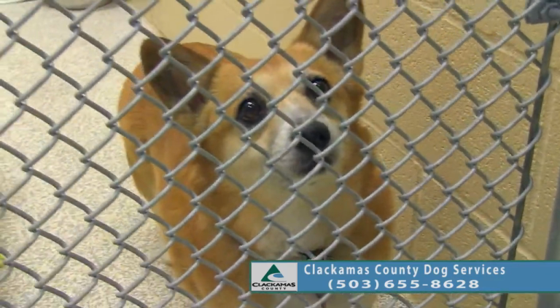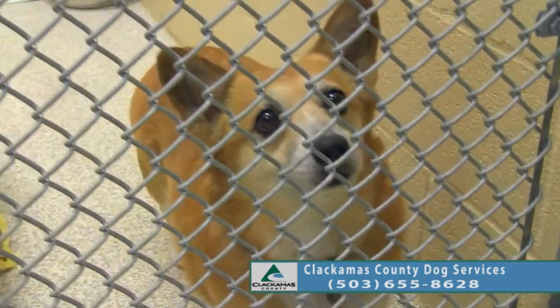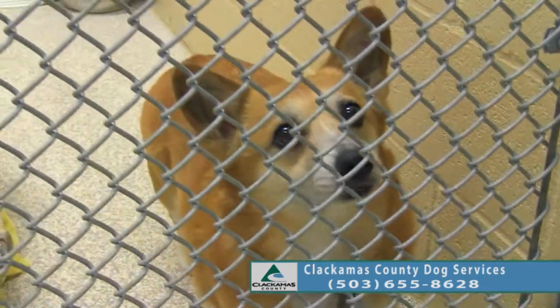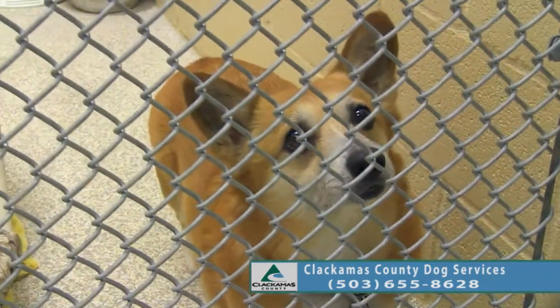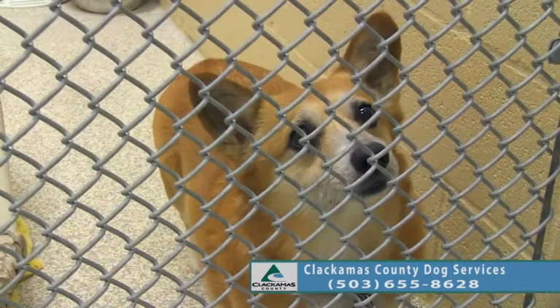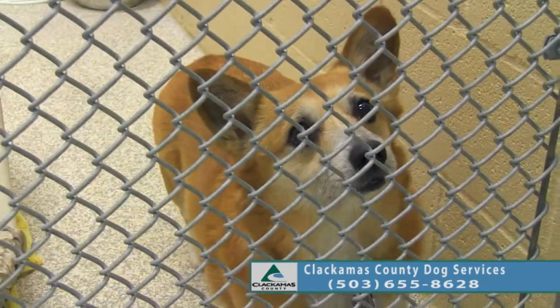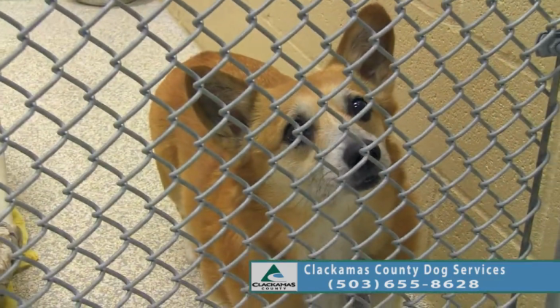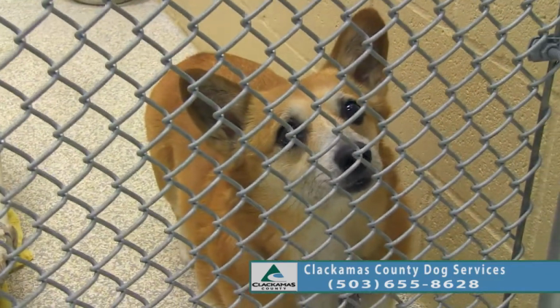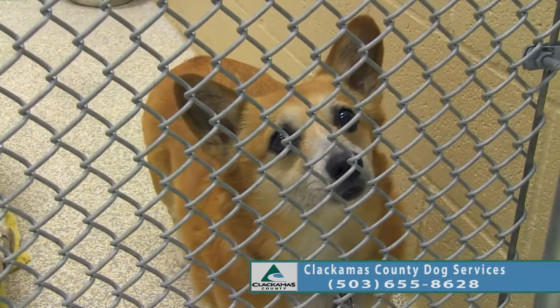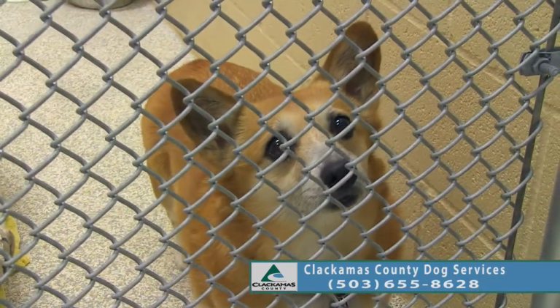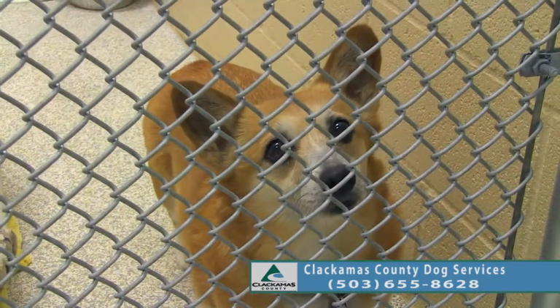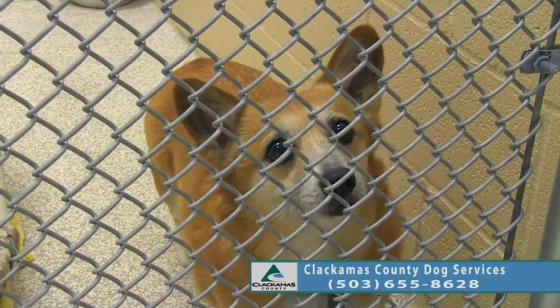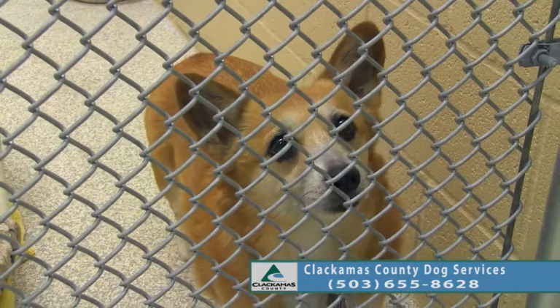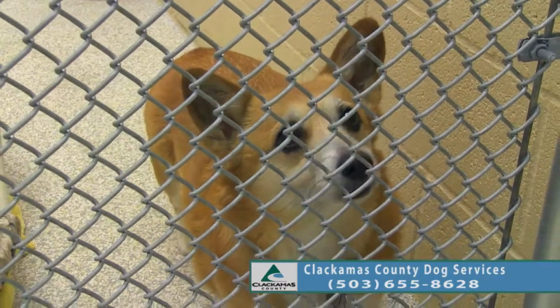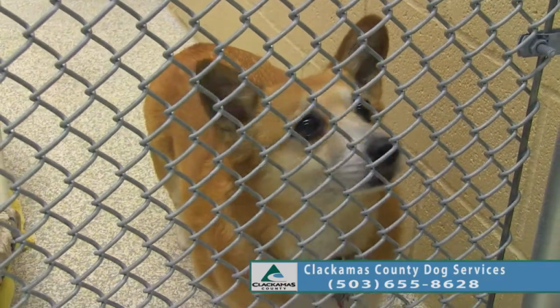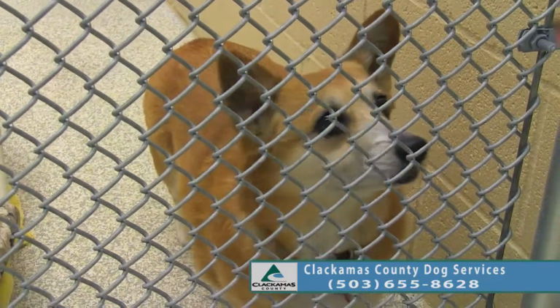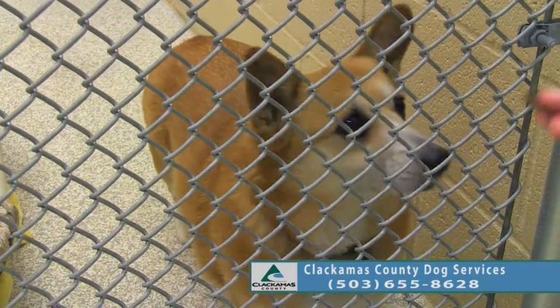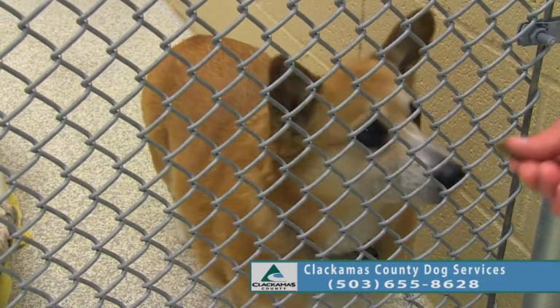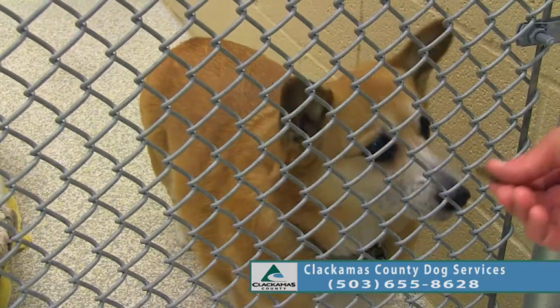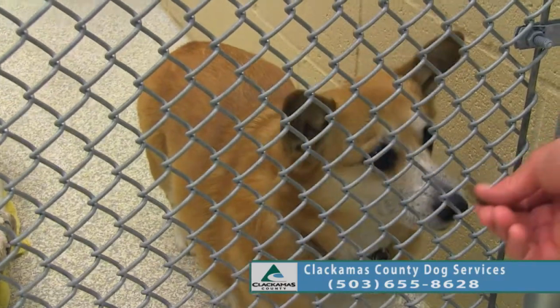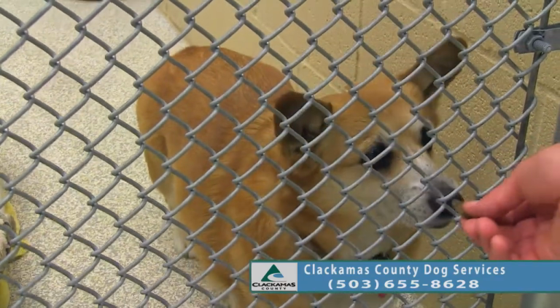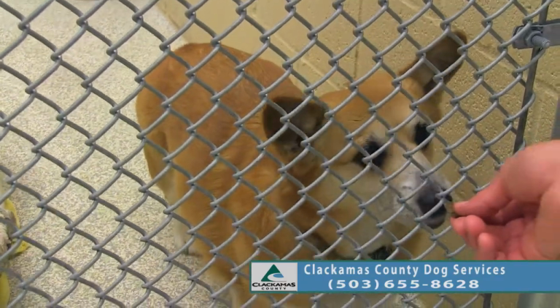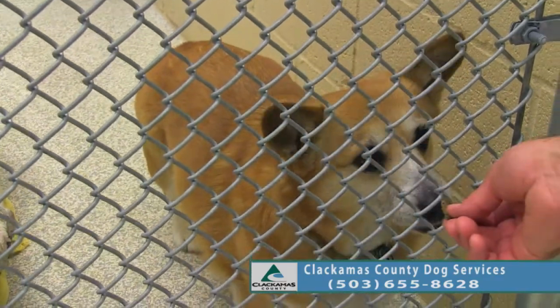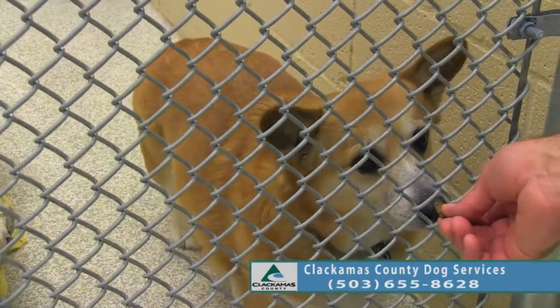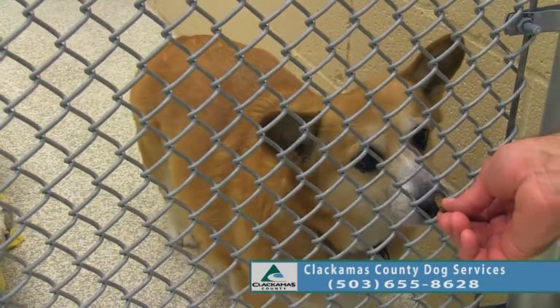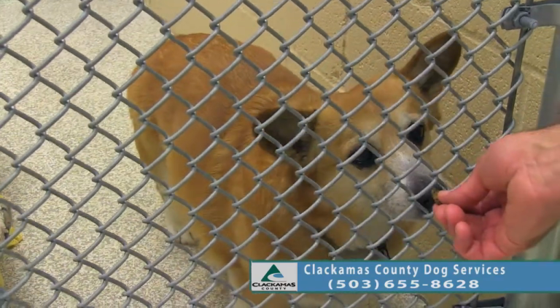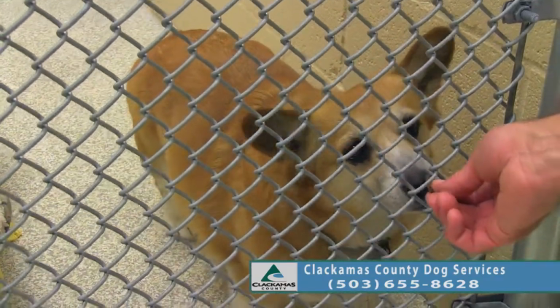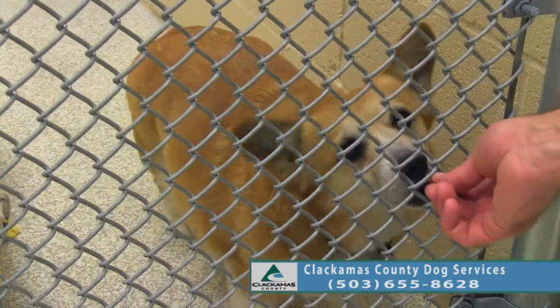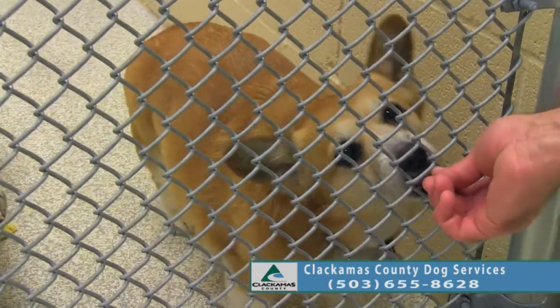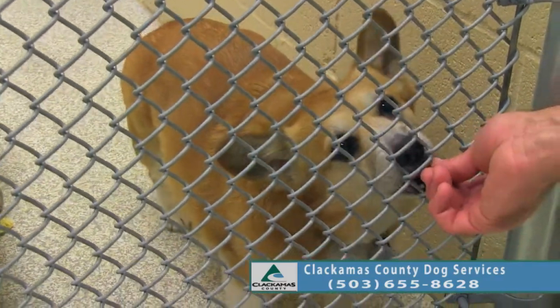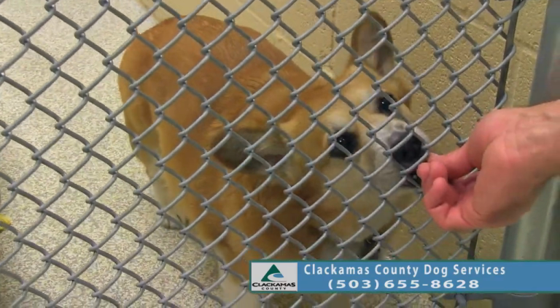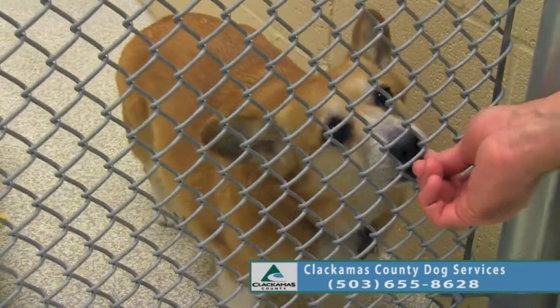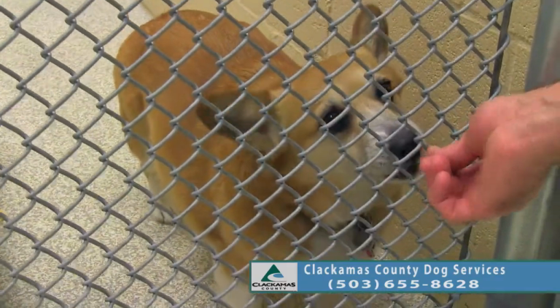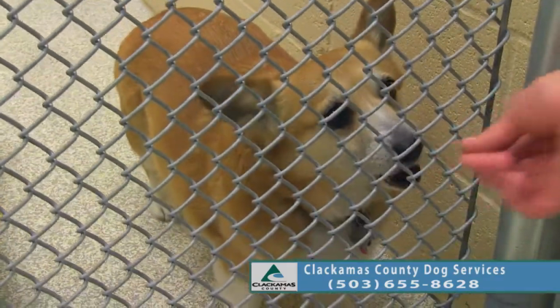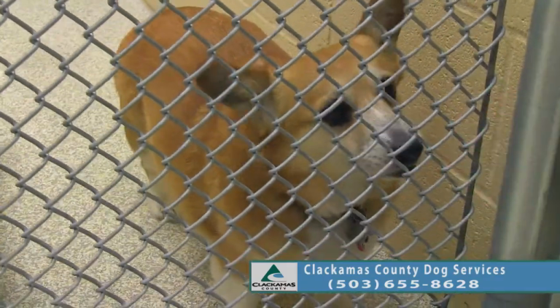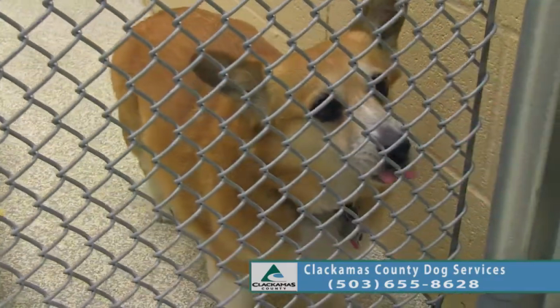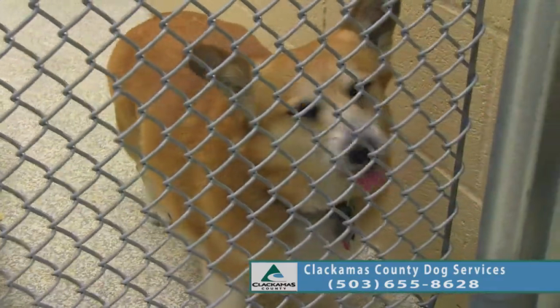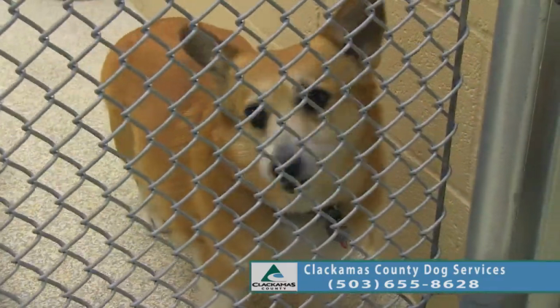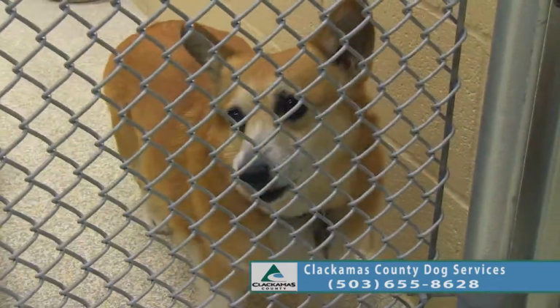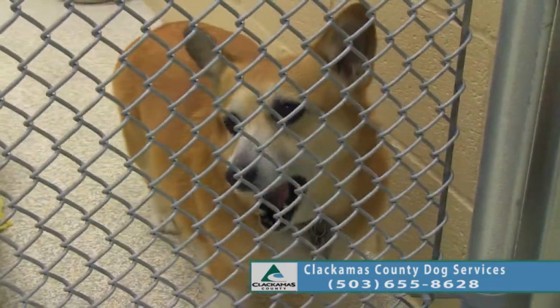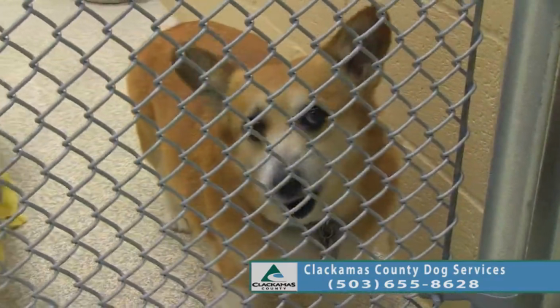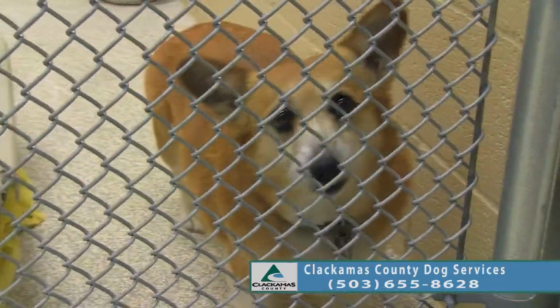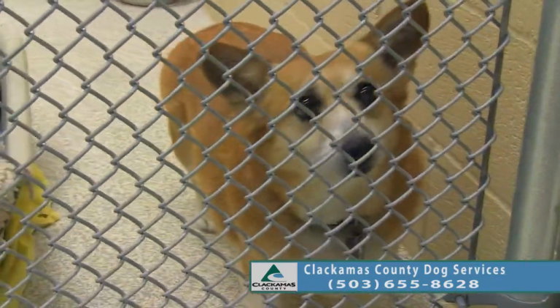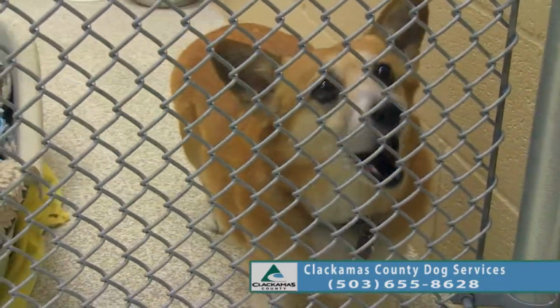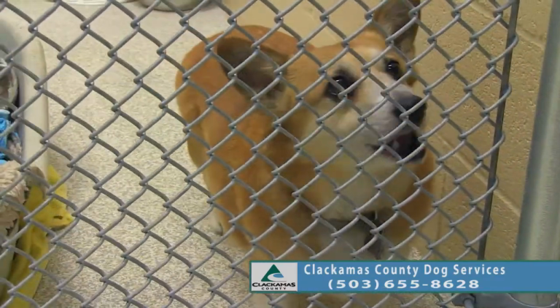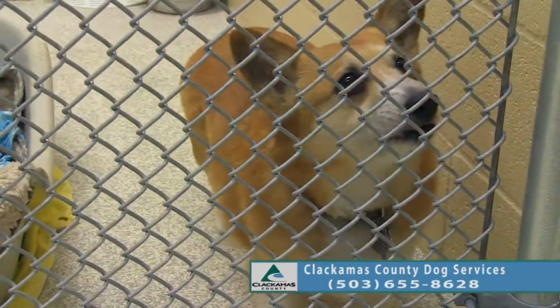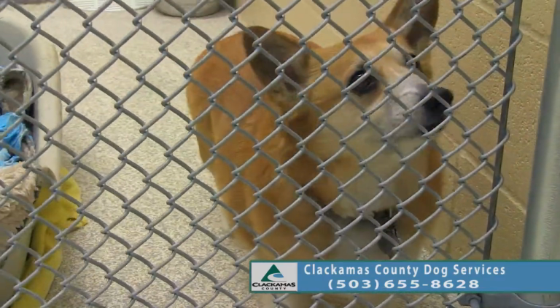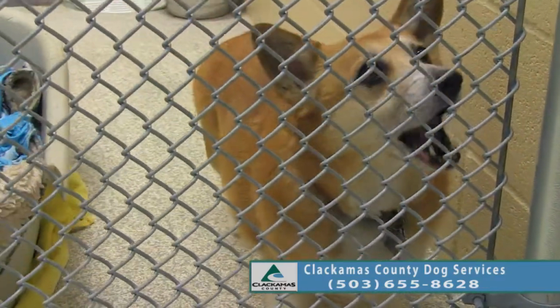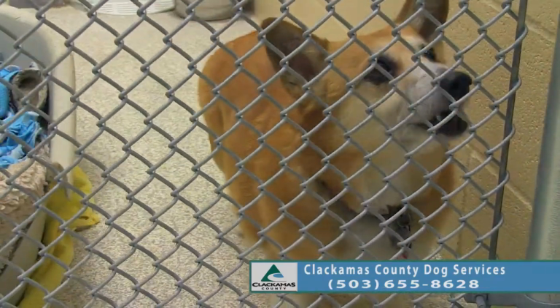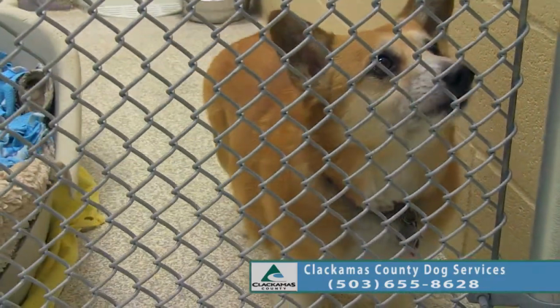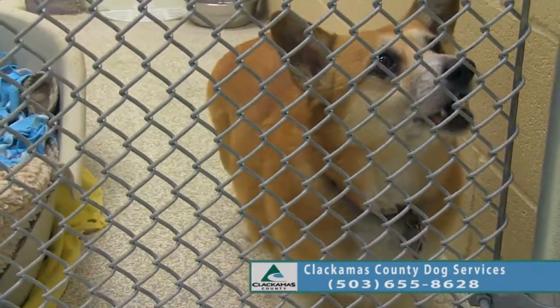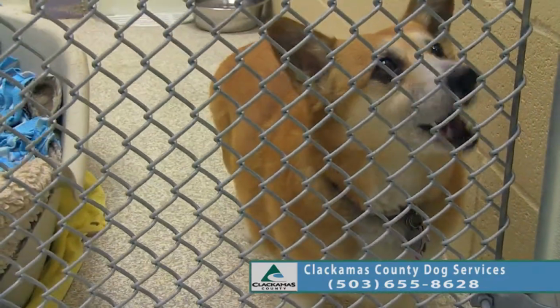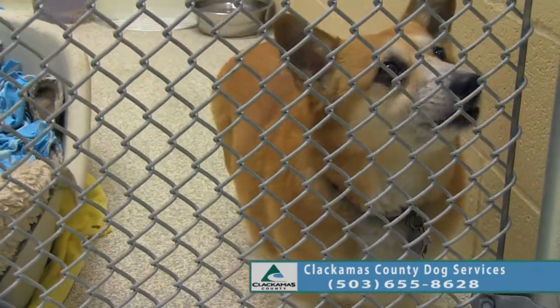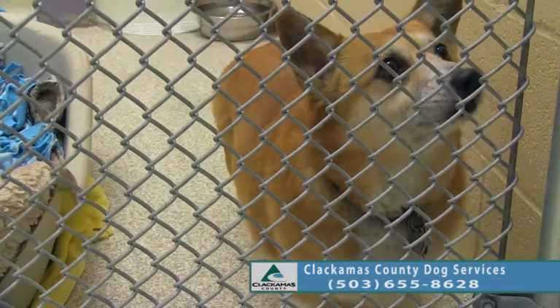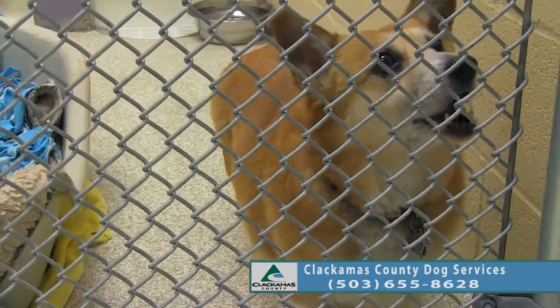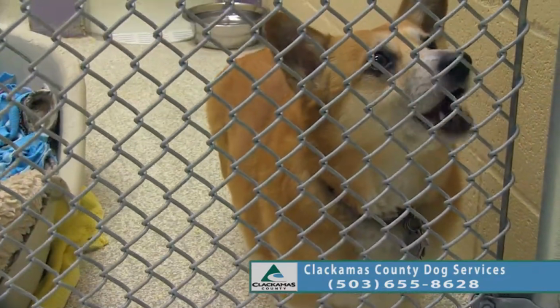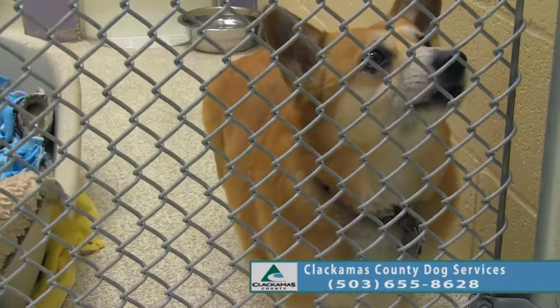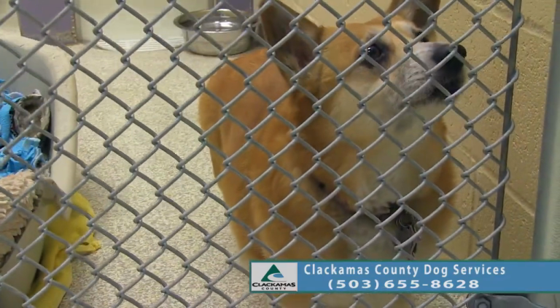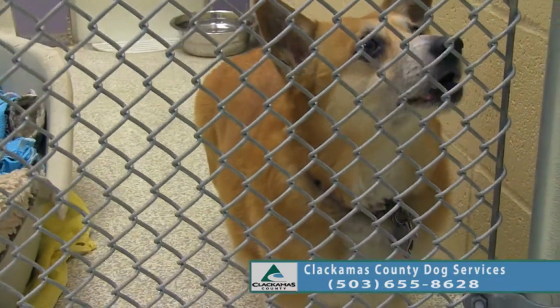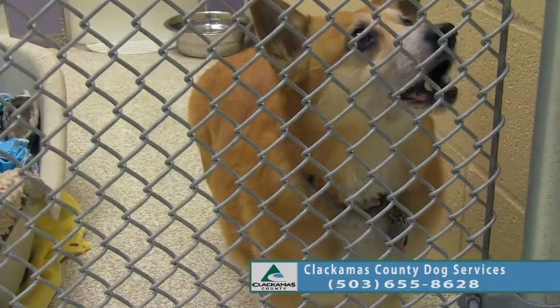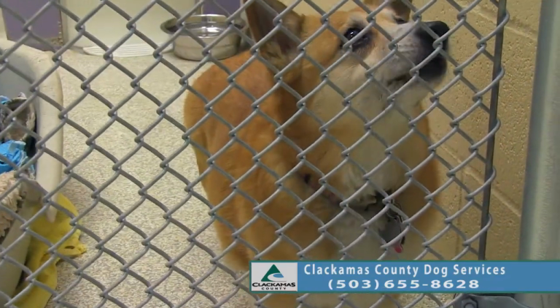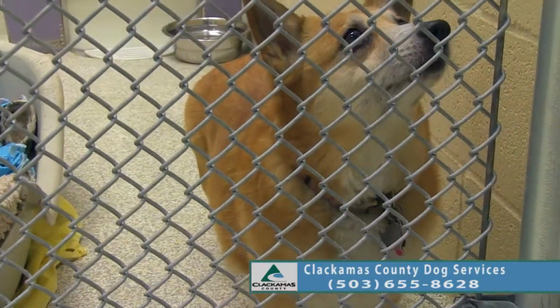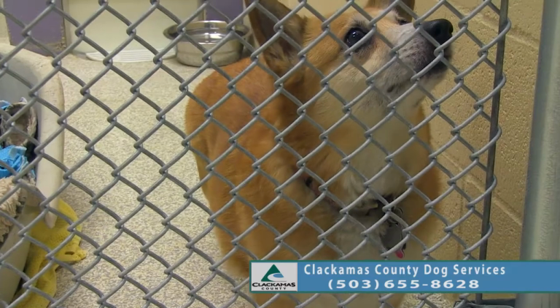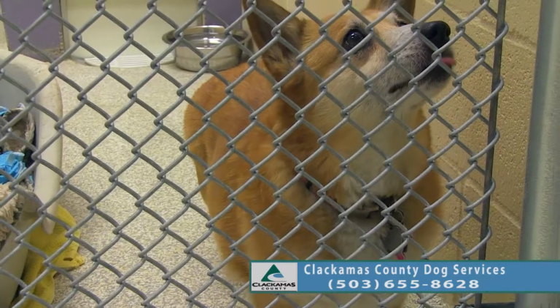Corgis are very nice family pets. They've got really sweet temperaments, and she seems to have a really nice one.